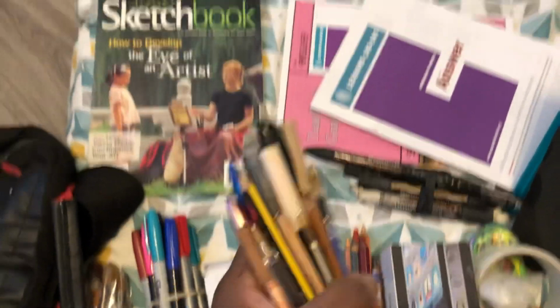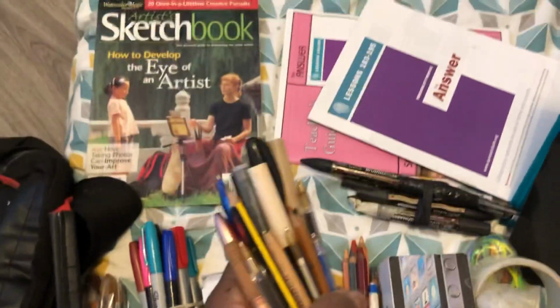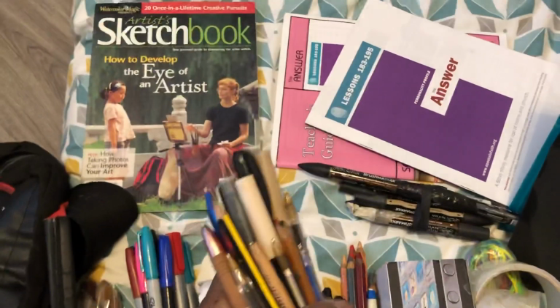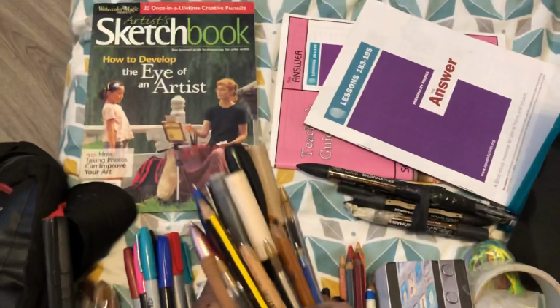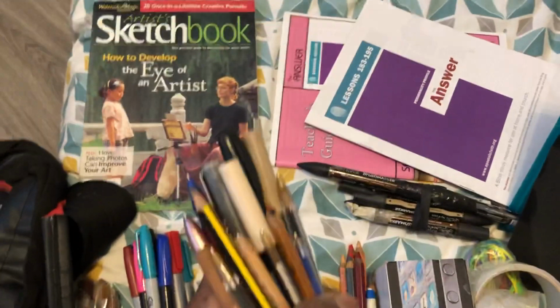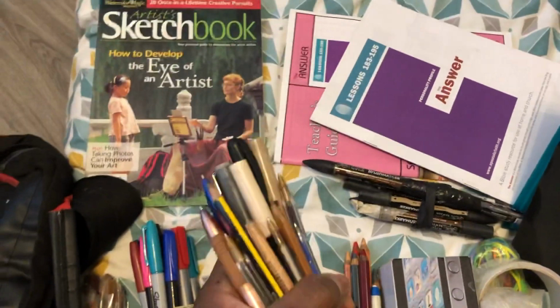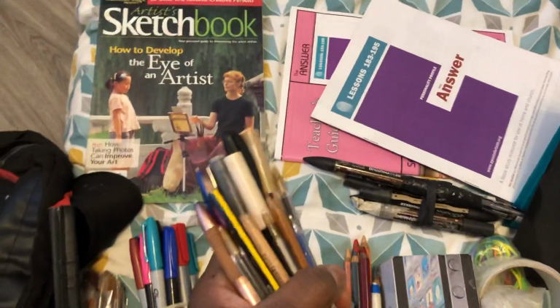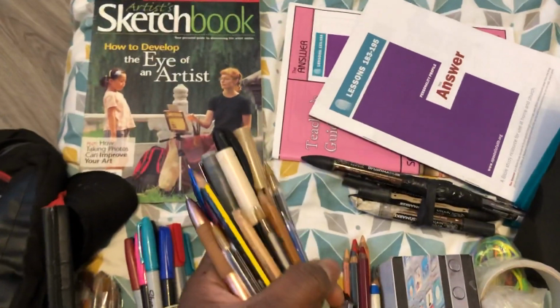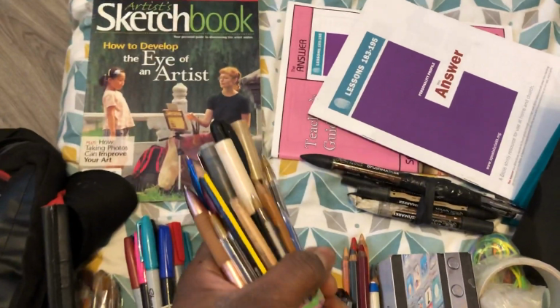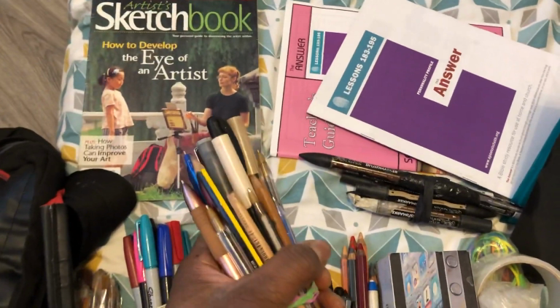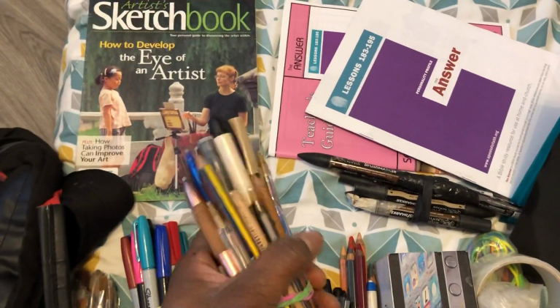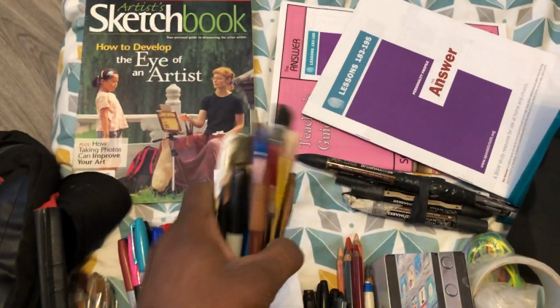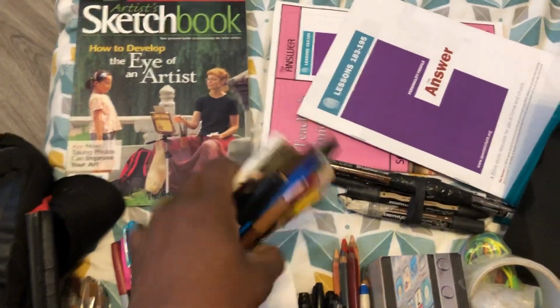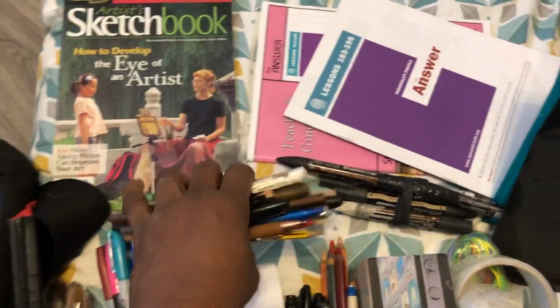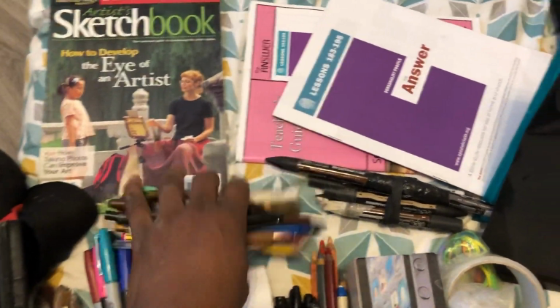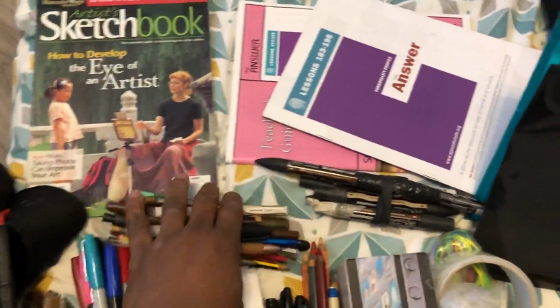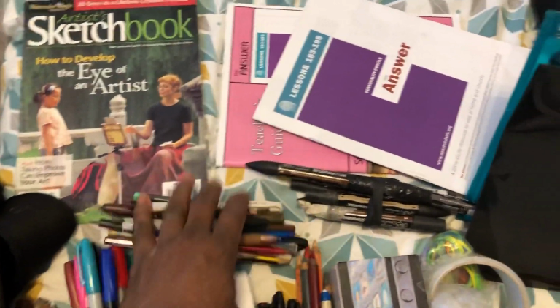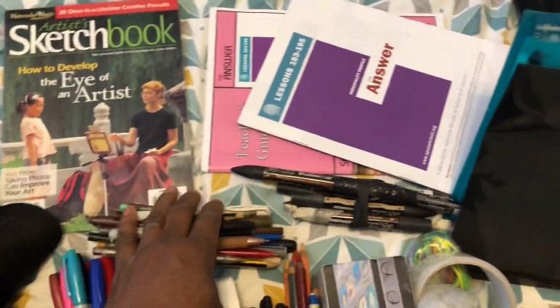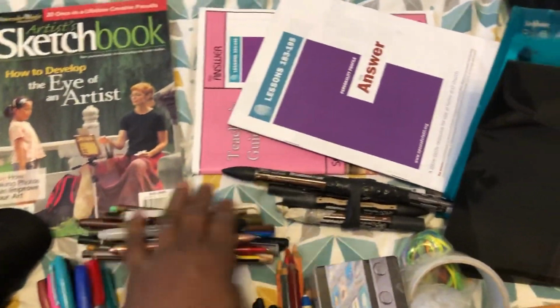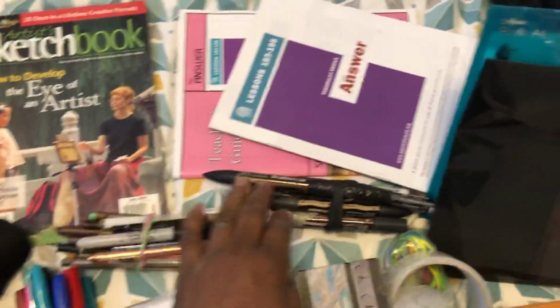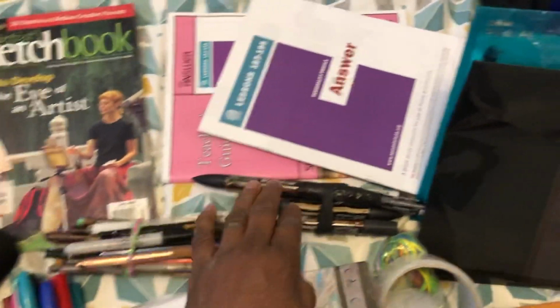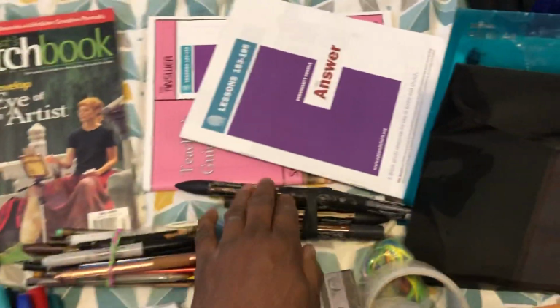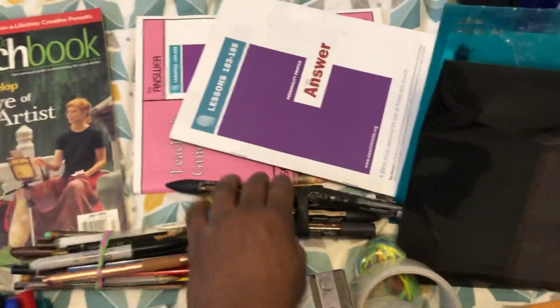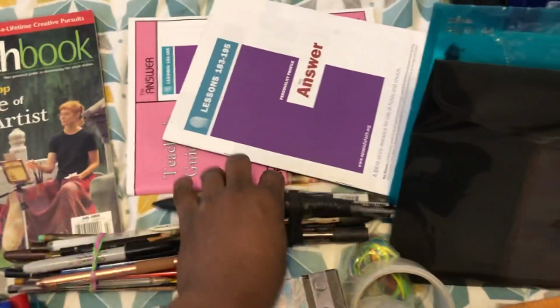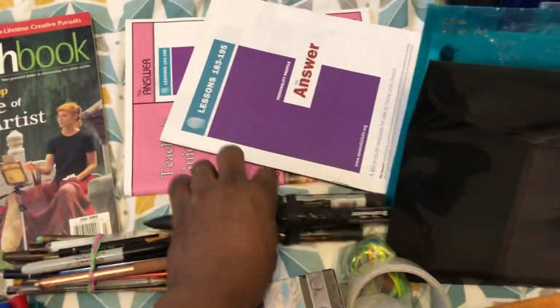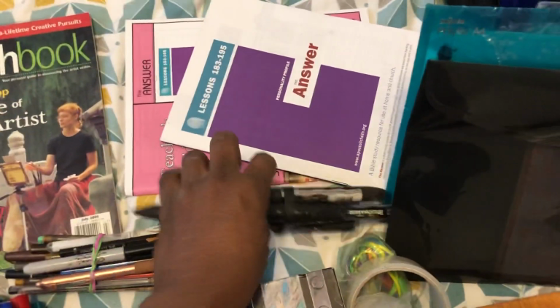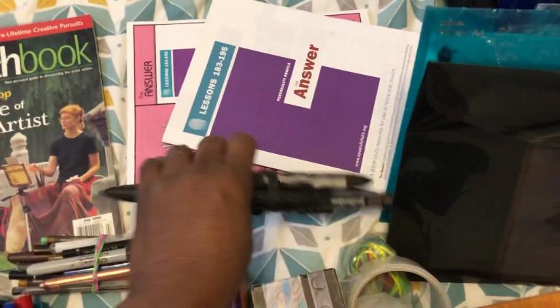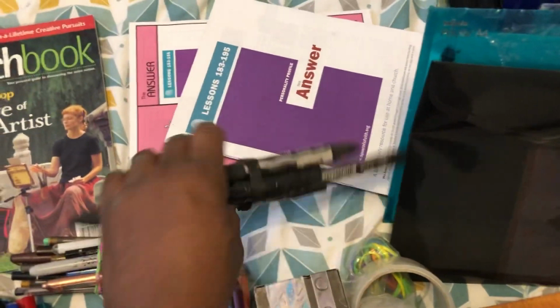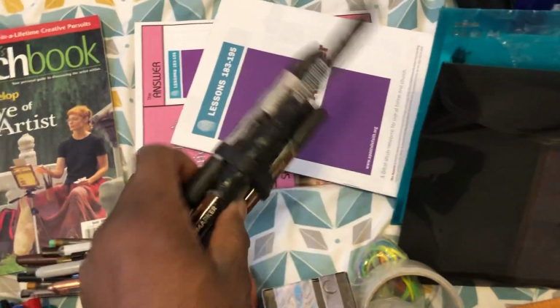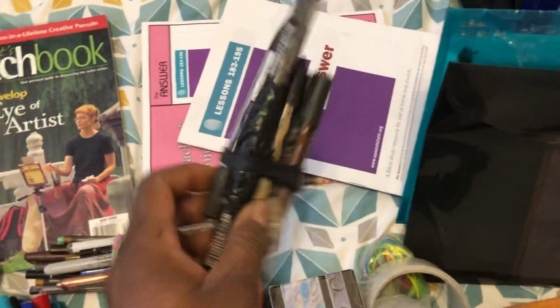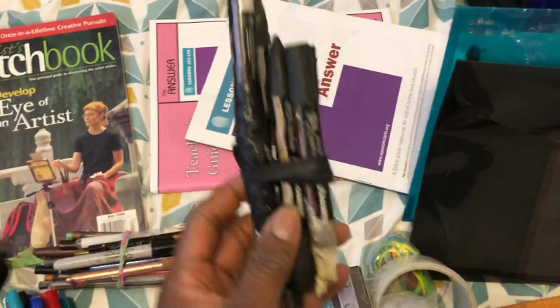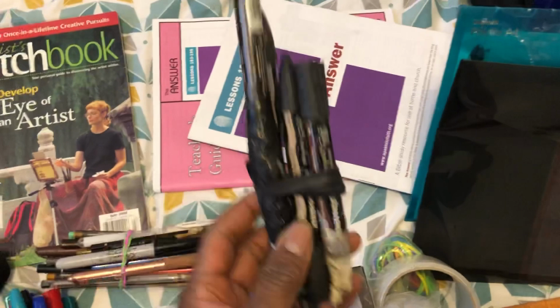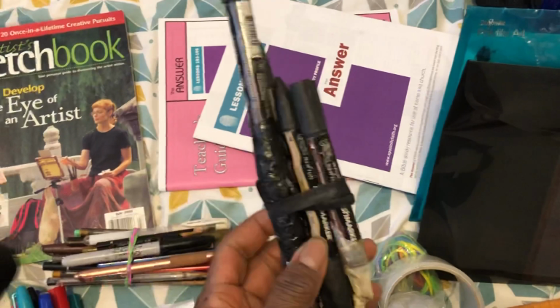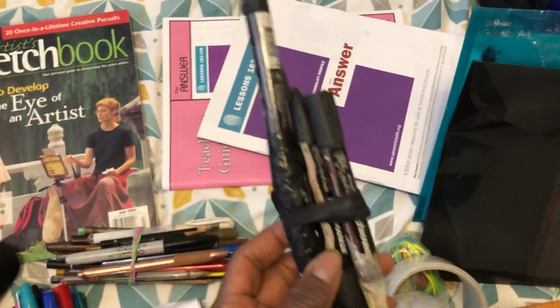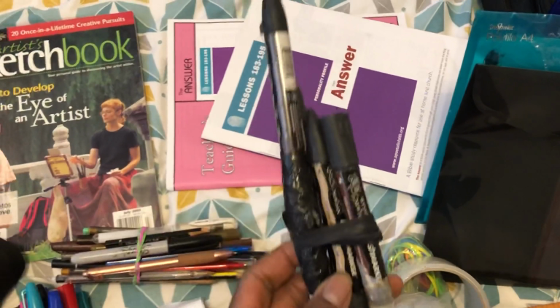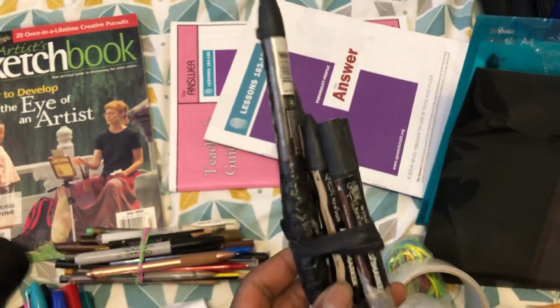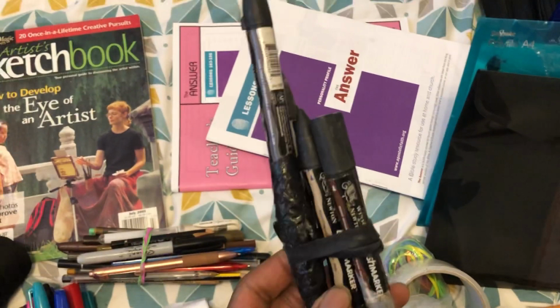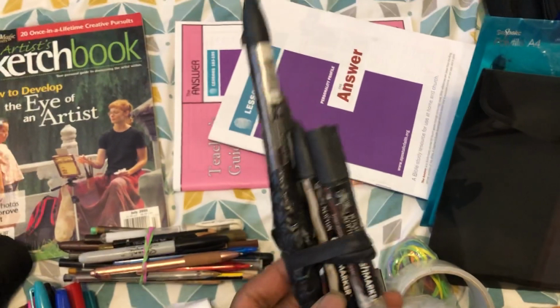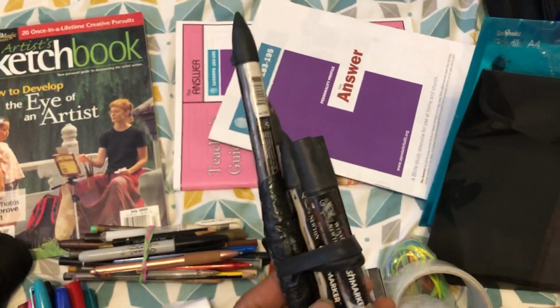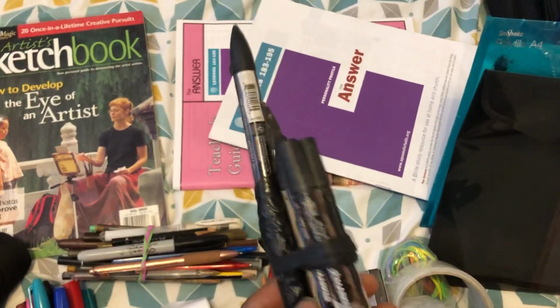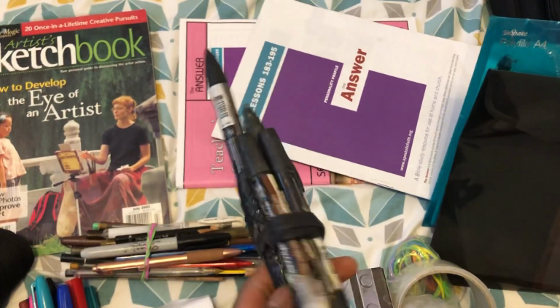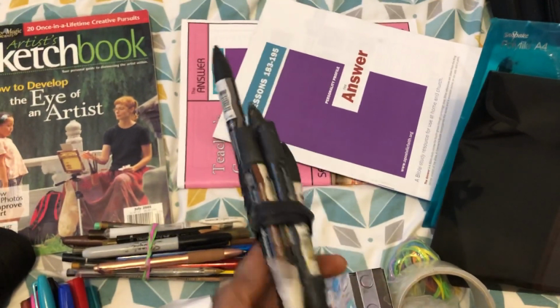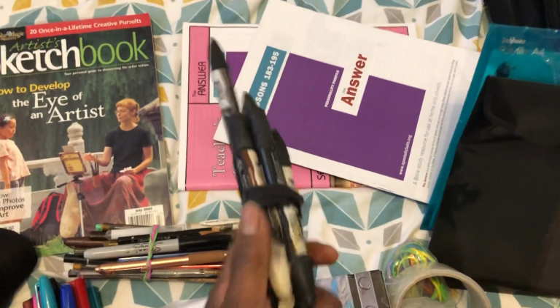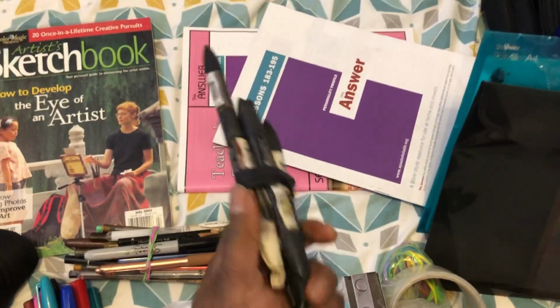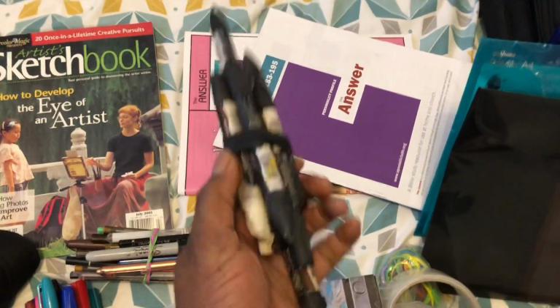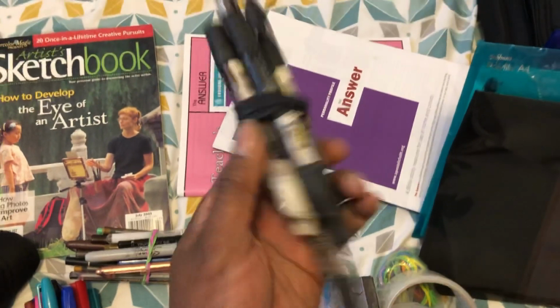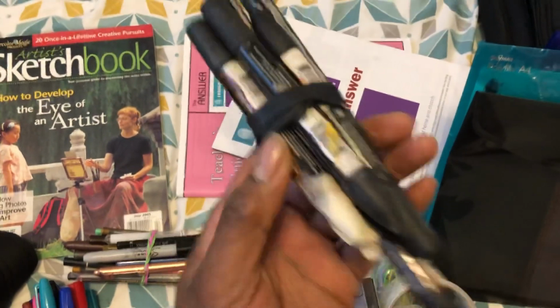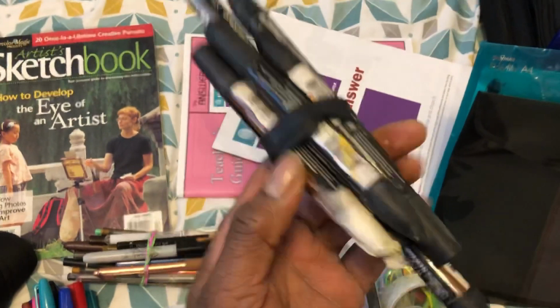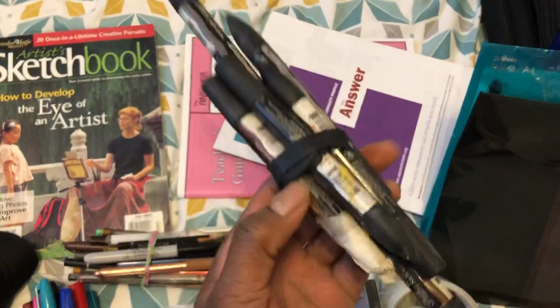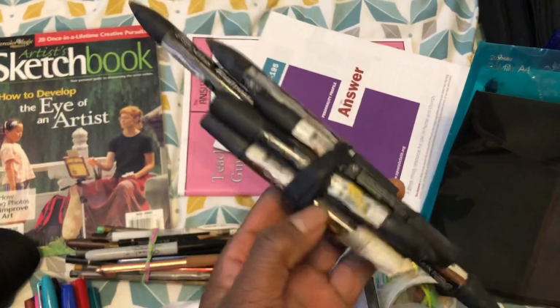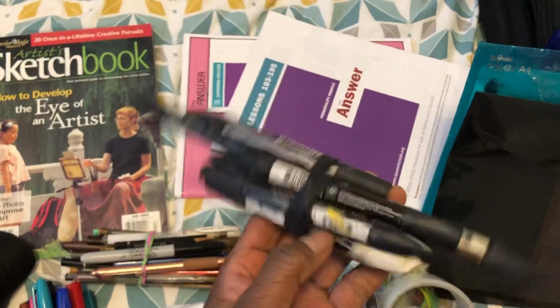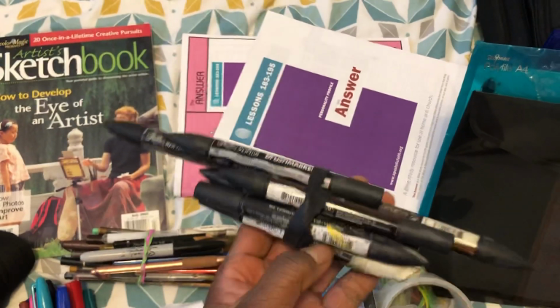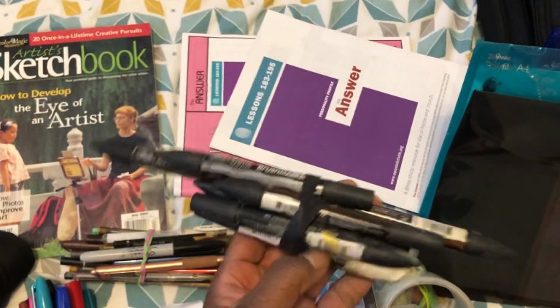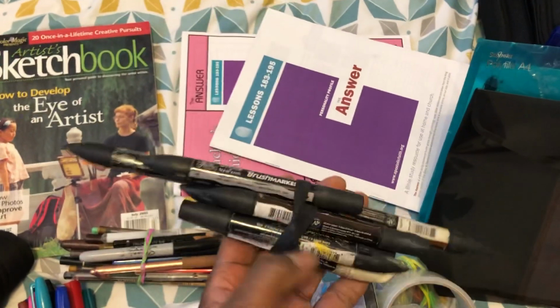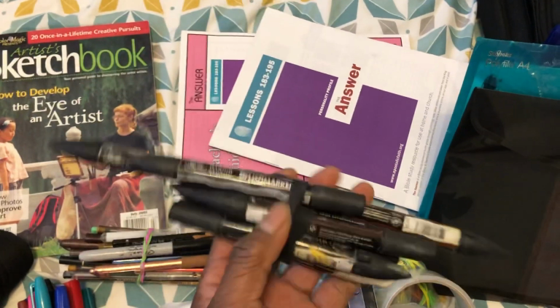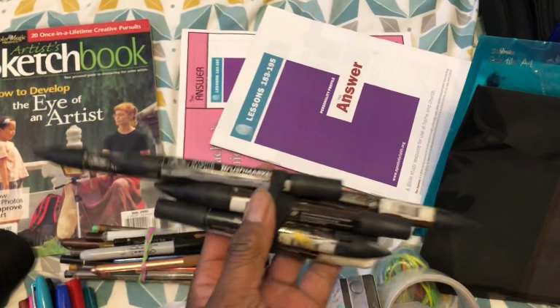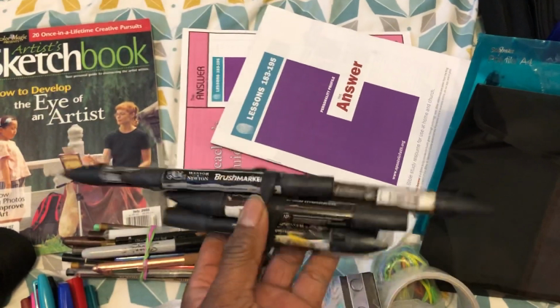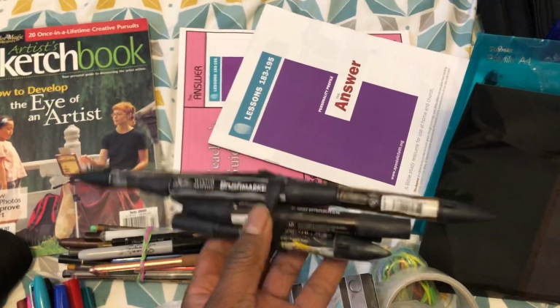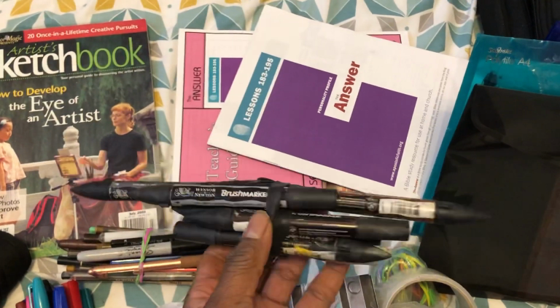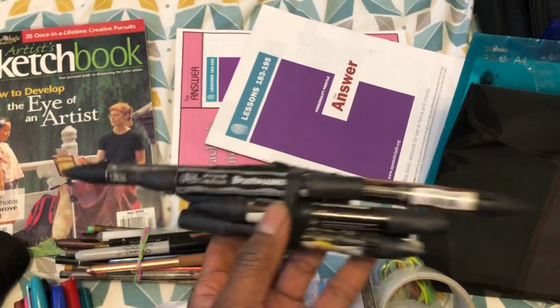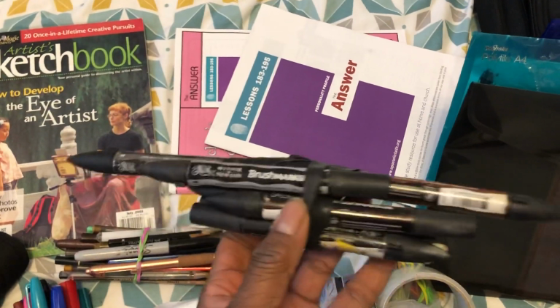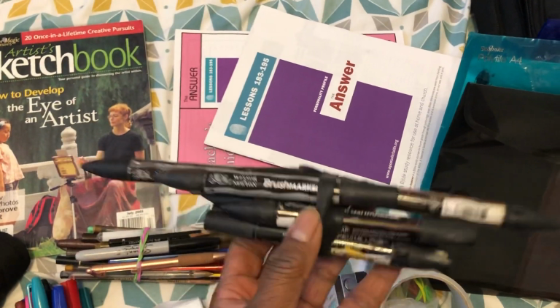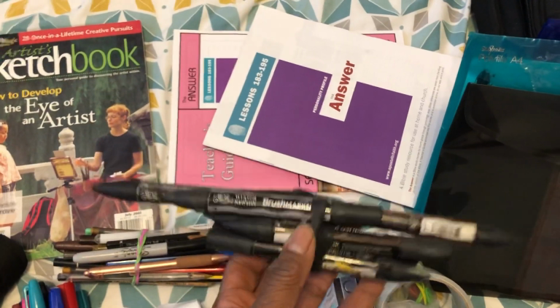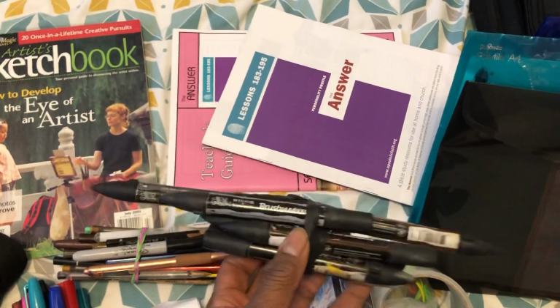This is my main sketch set that I use on the tube — I just have everything in one bunch. This one fits right into my coat pocket.